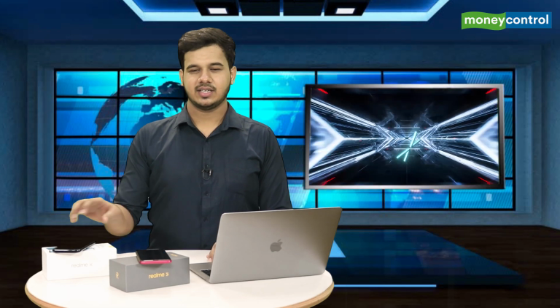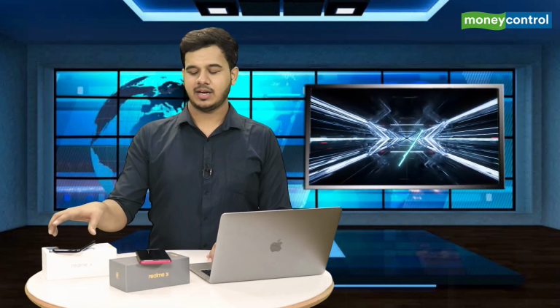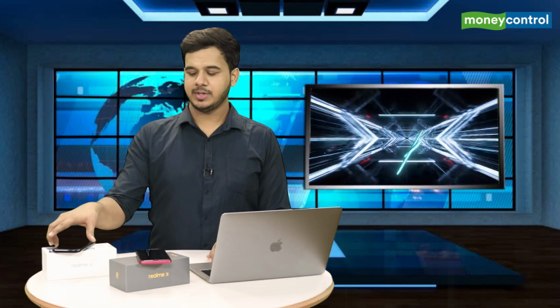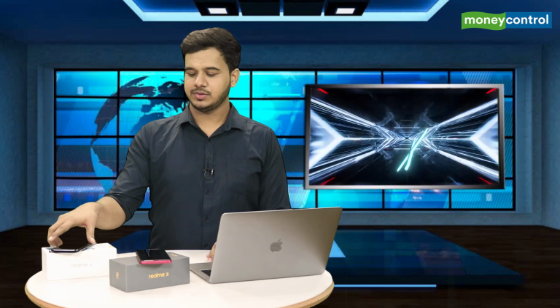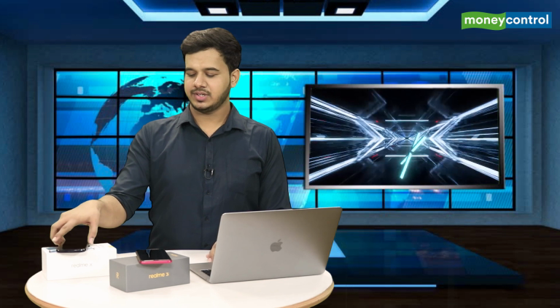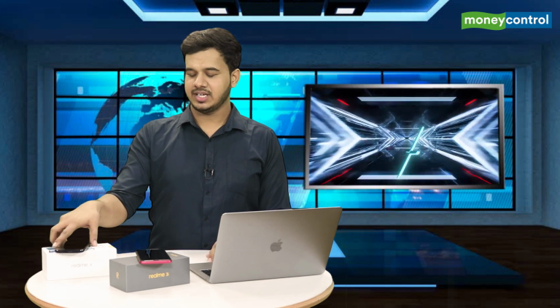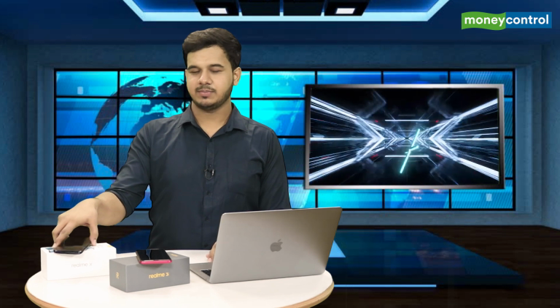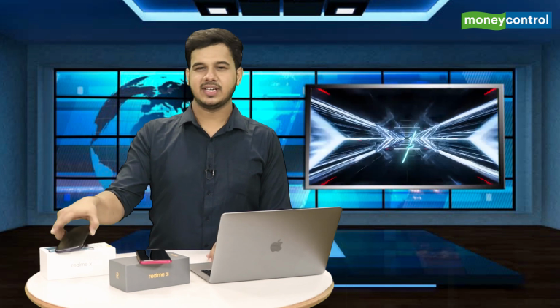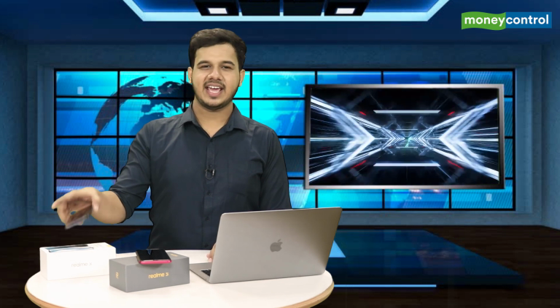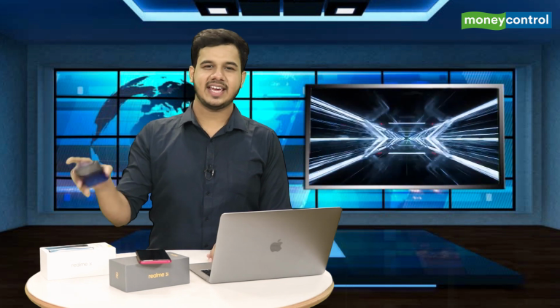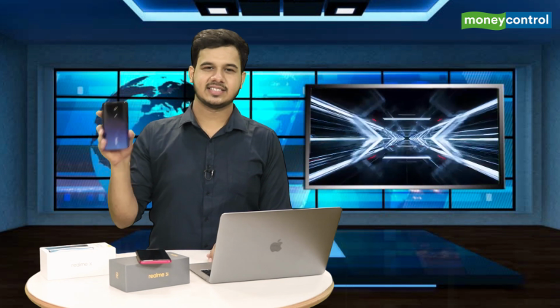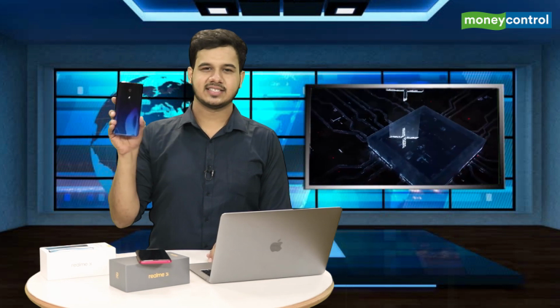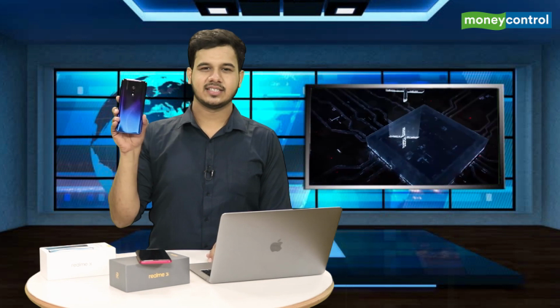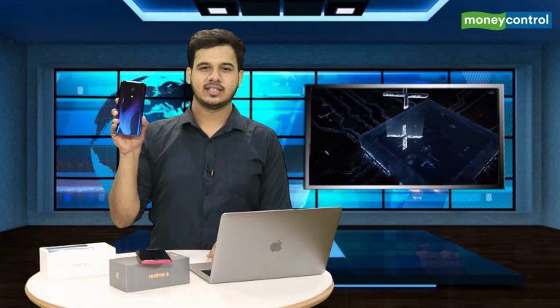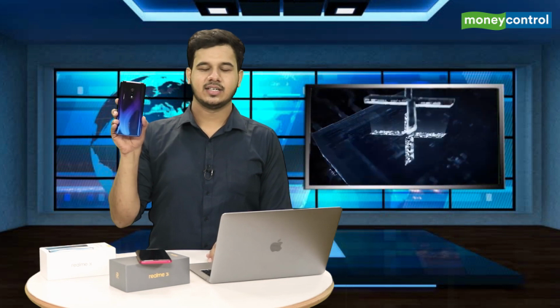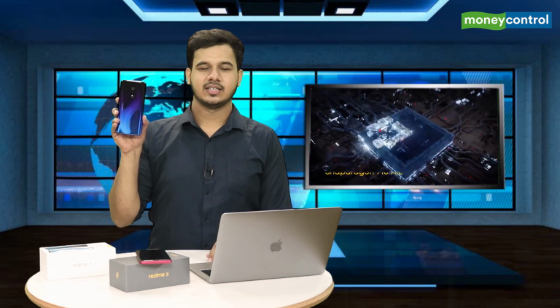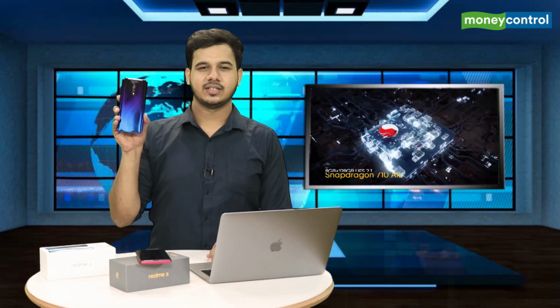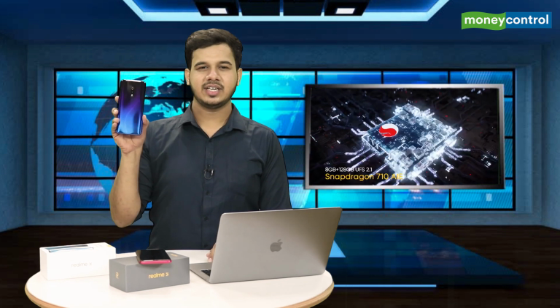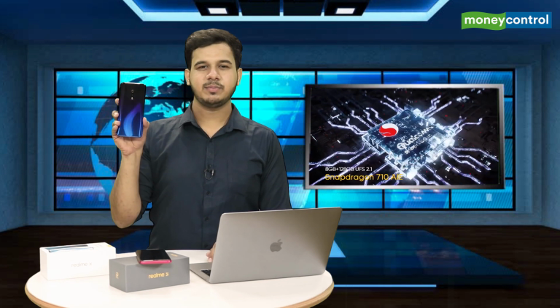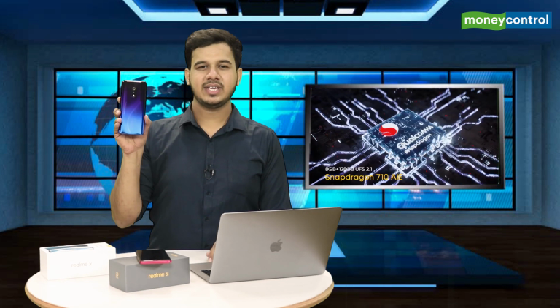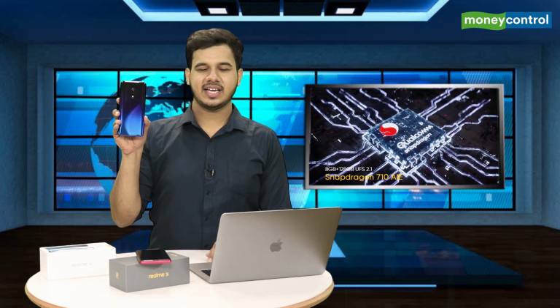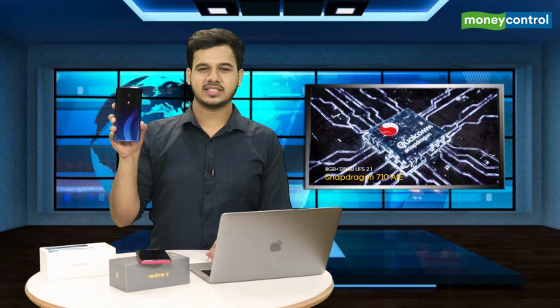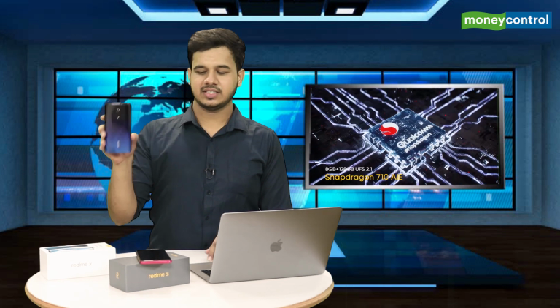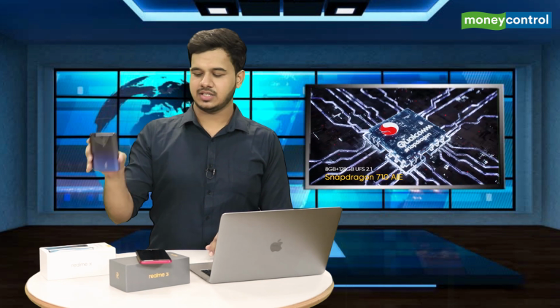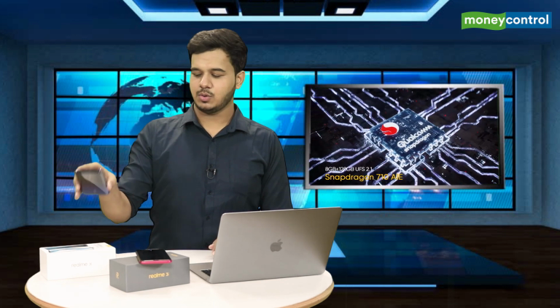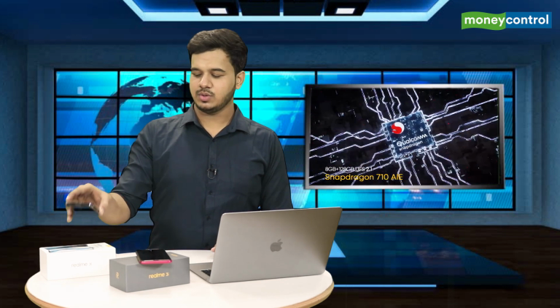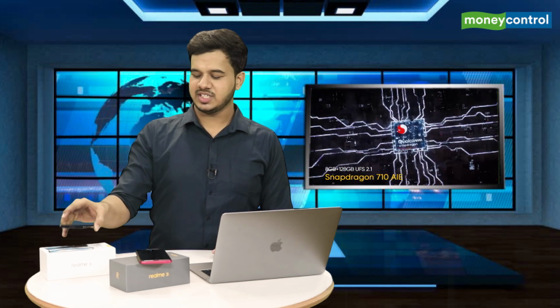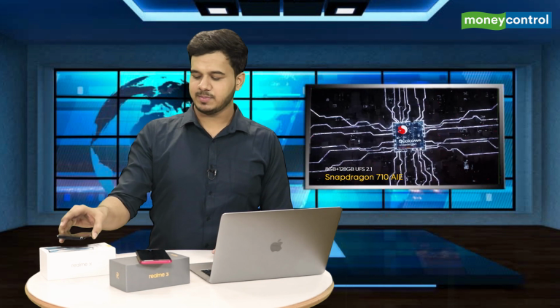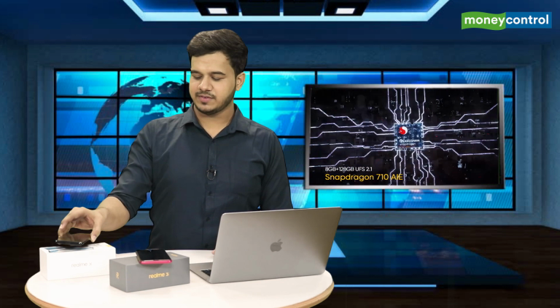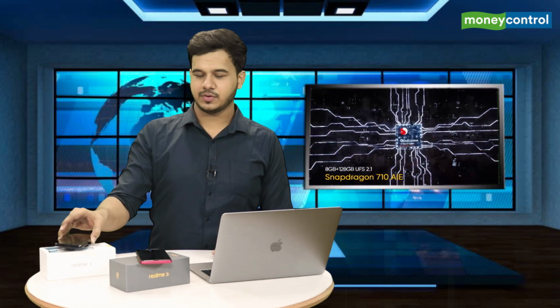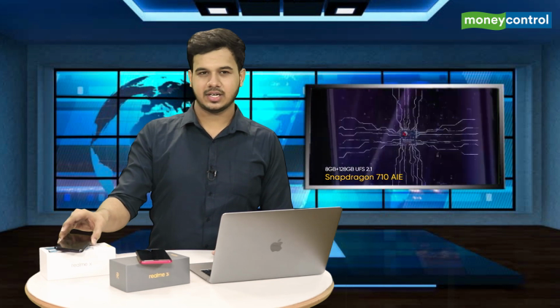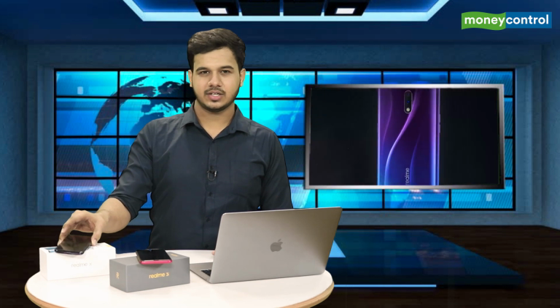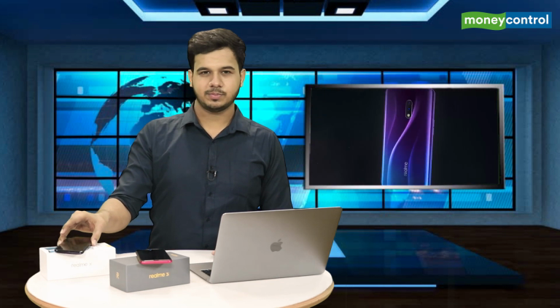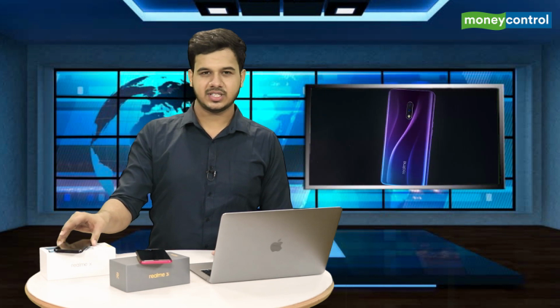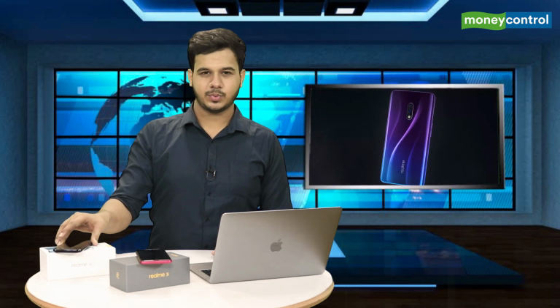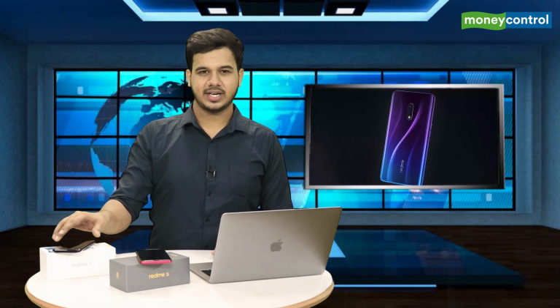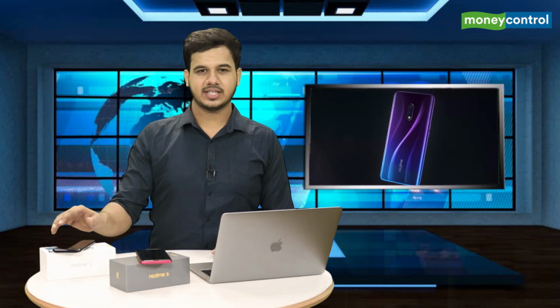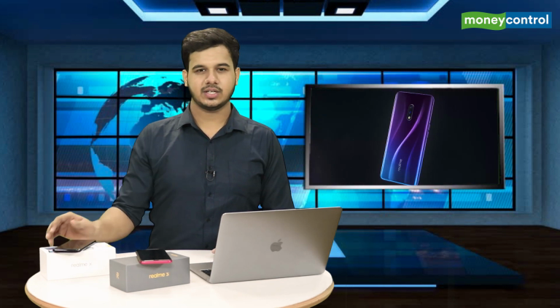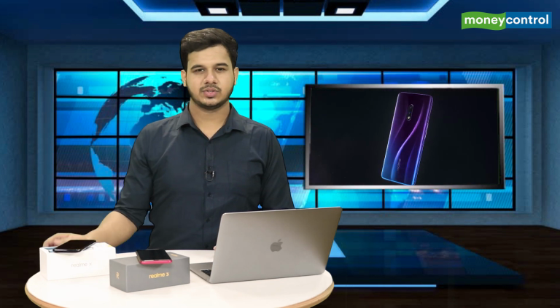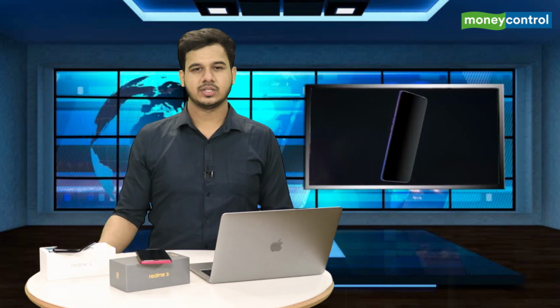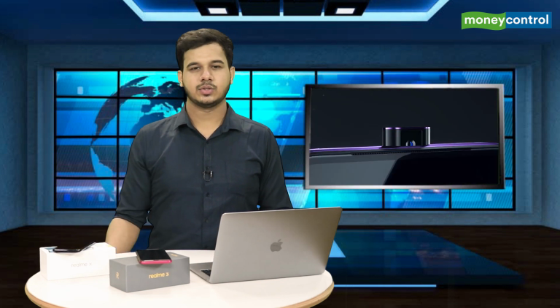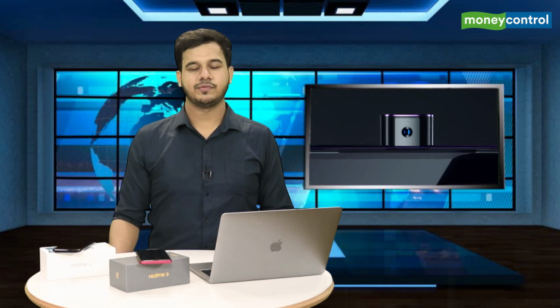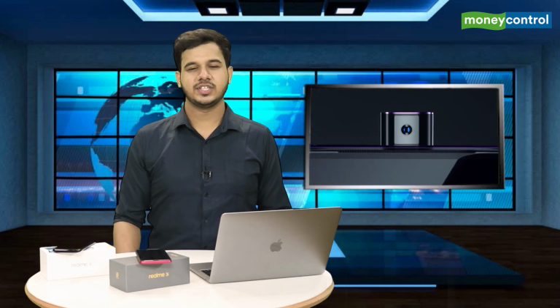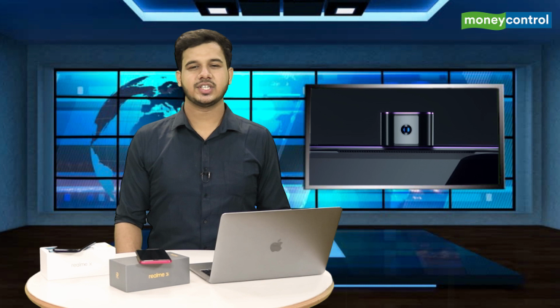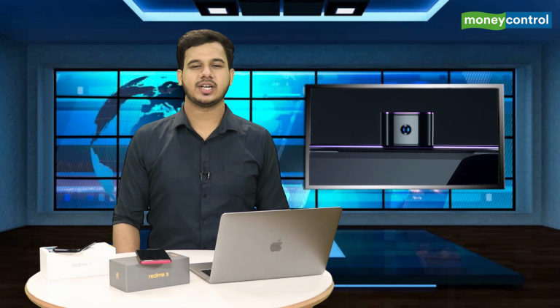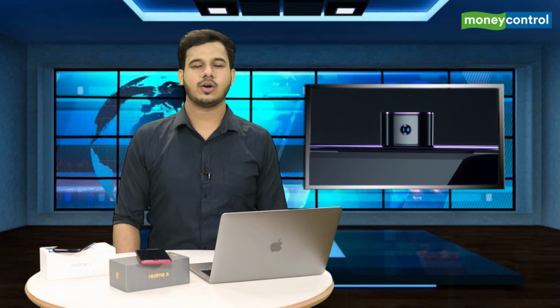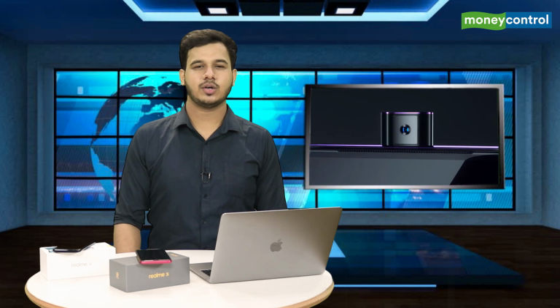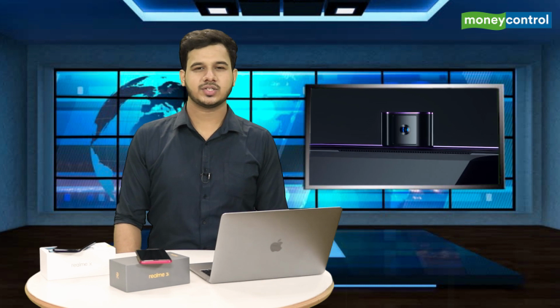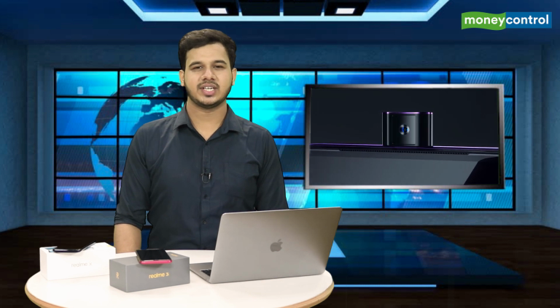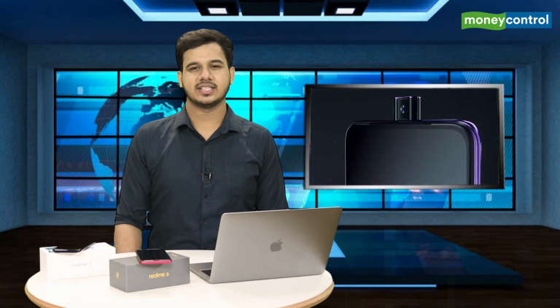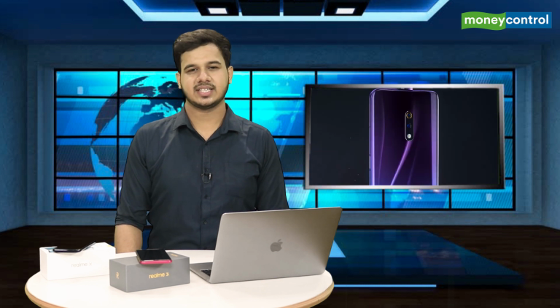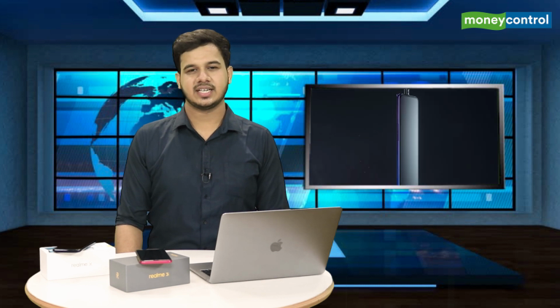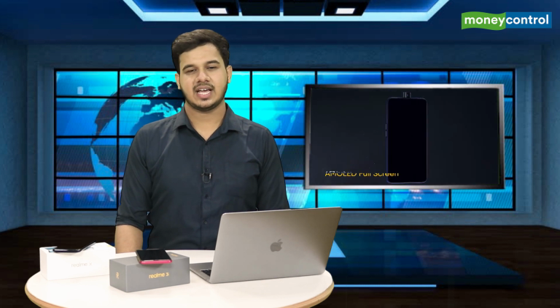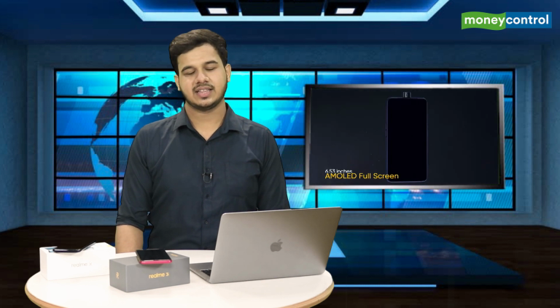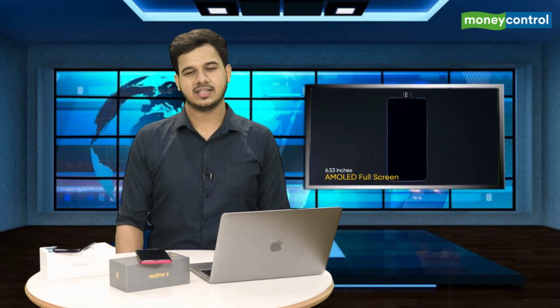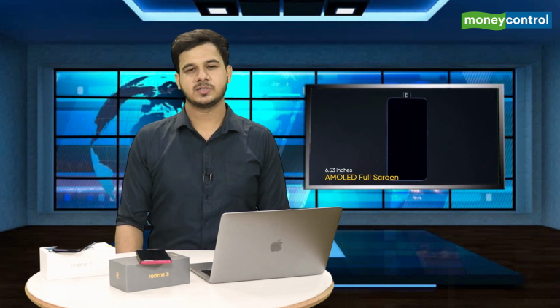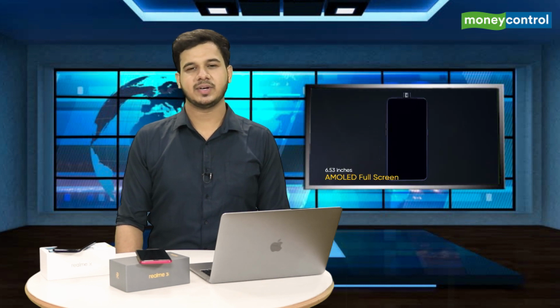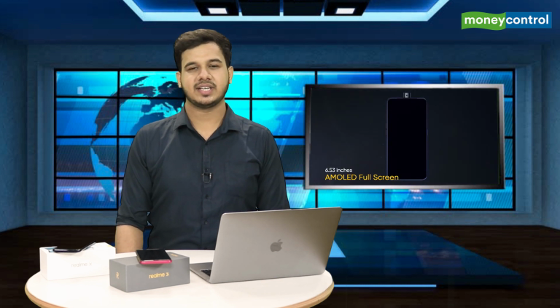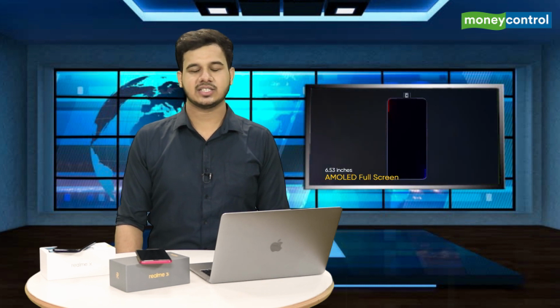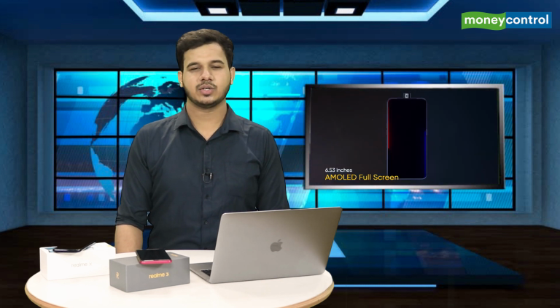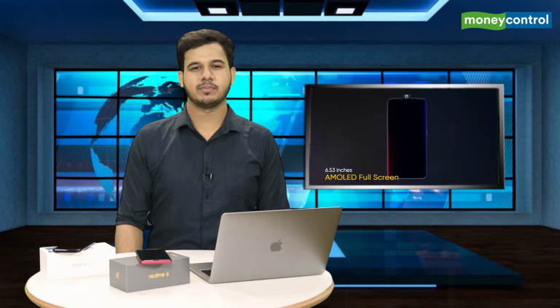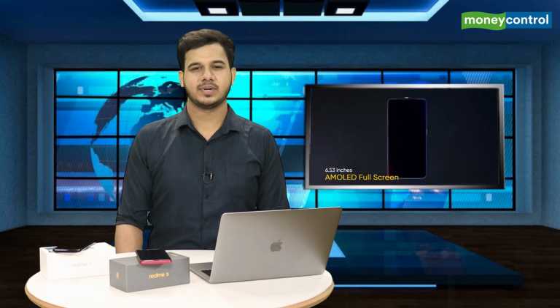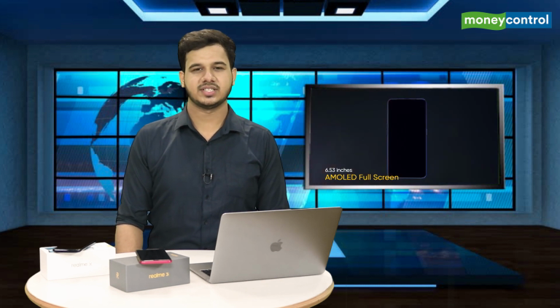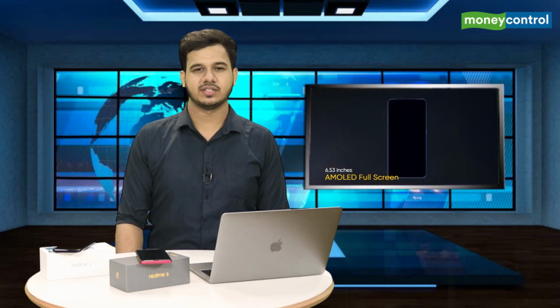Coming to the Realme X. The Realme X is the only smartphone under Rs. 20,000 to feature an all-screen design and the display does look impressive.